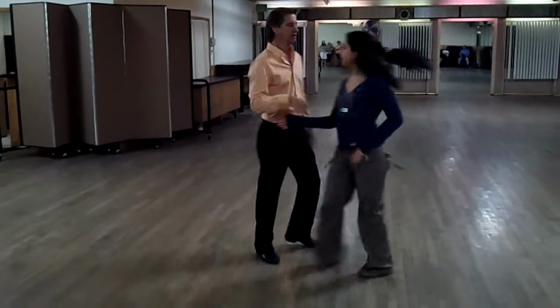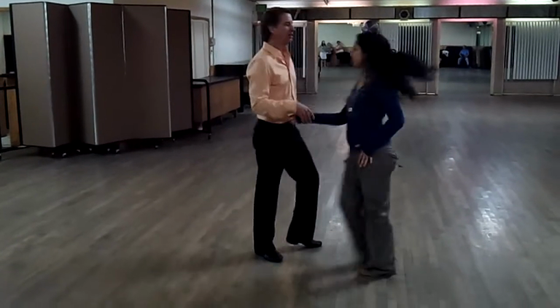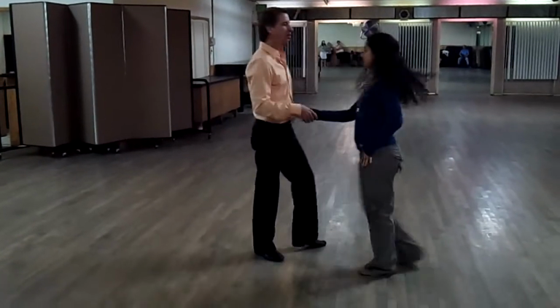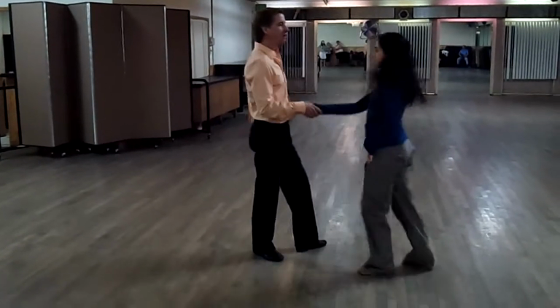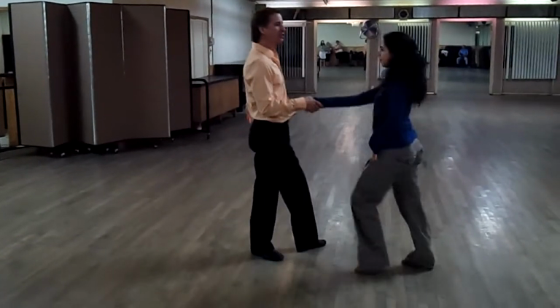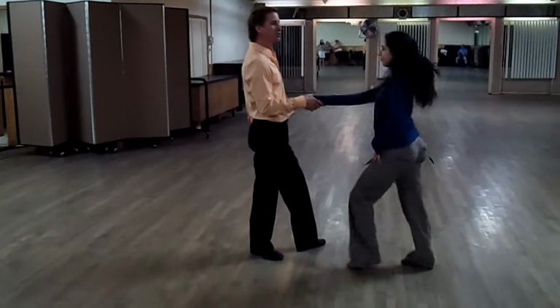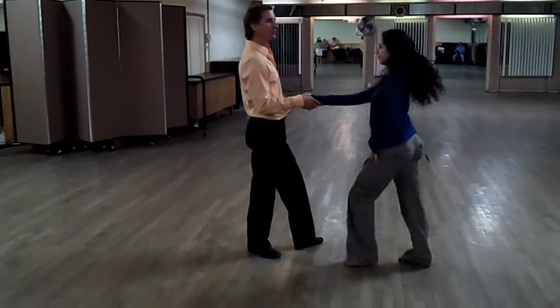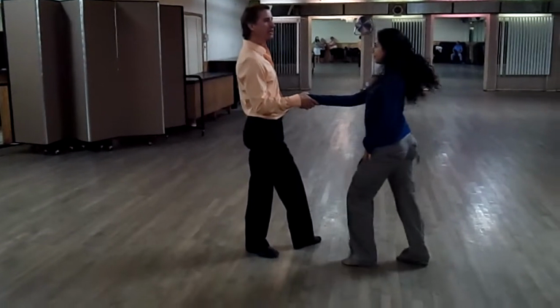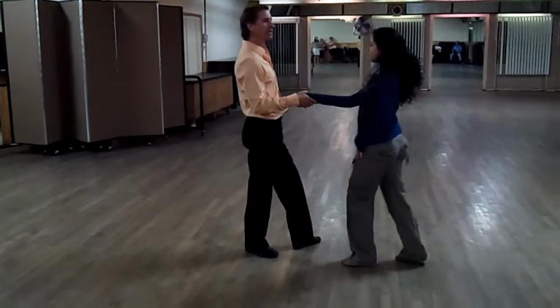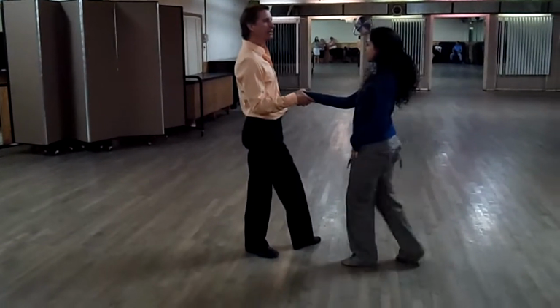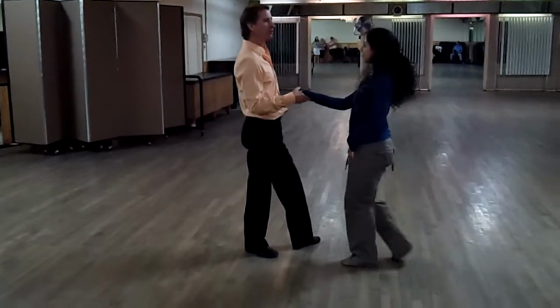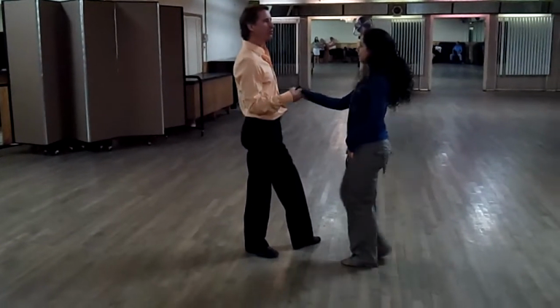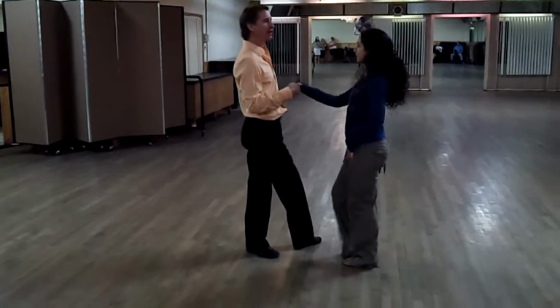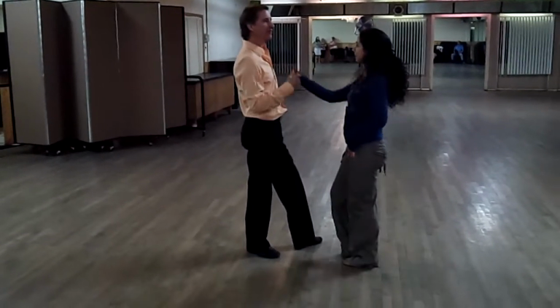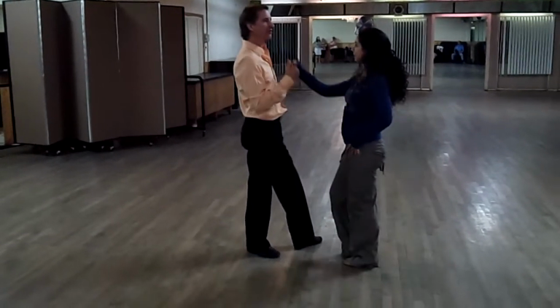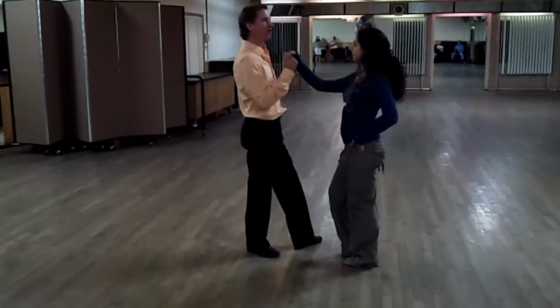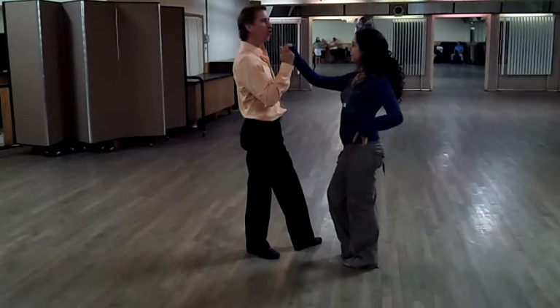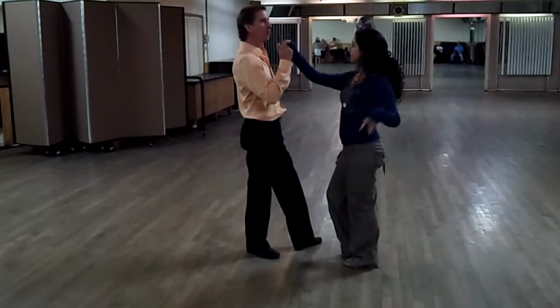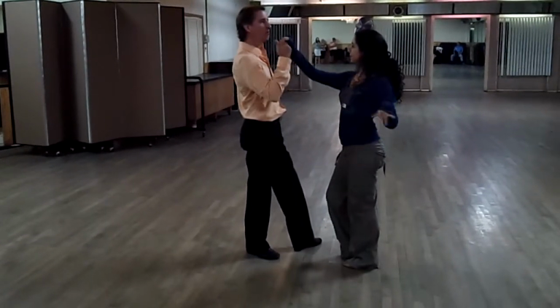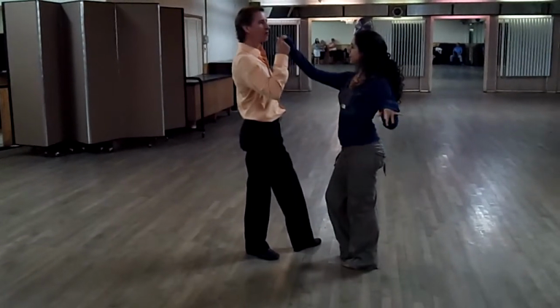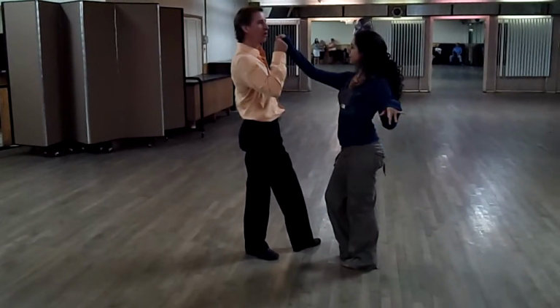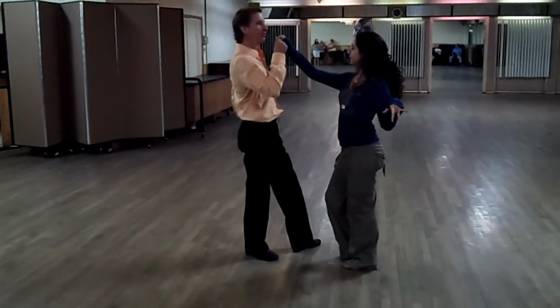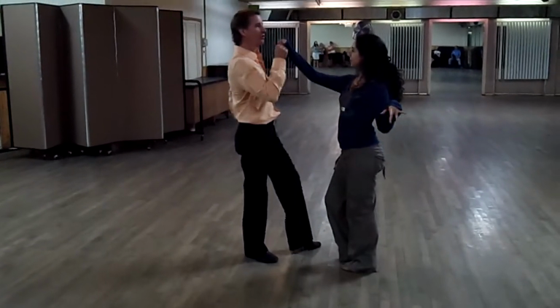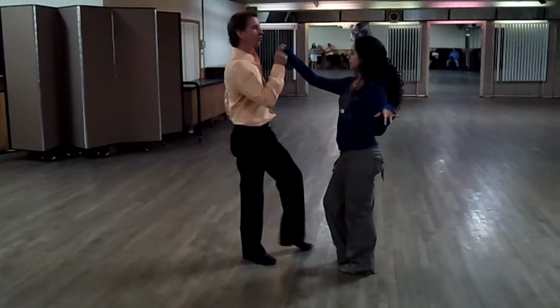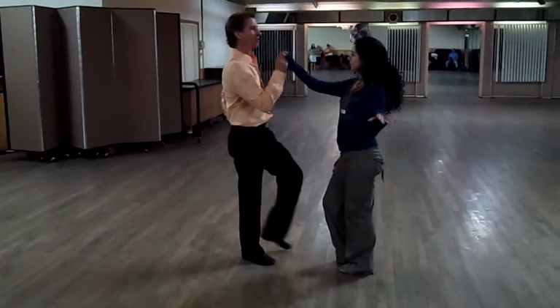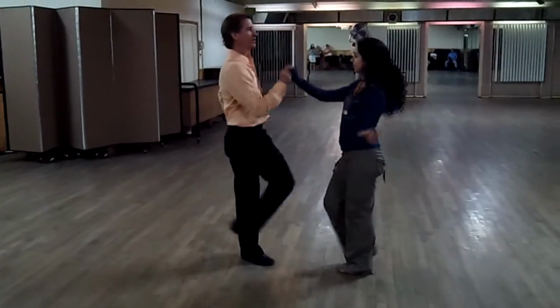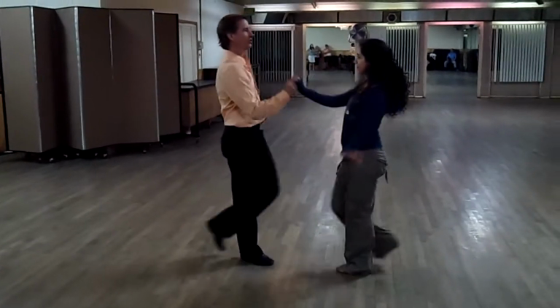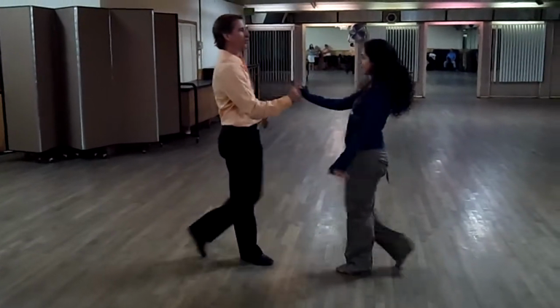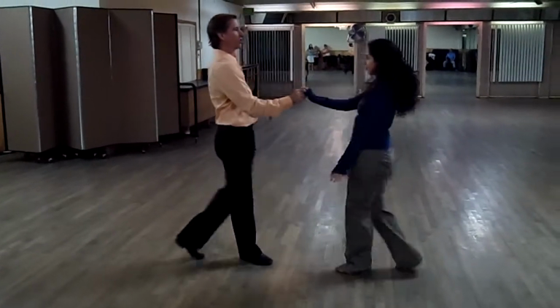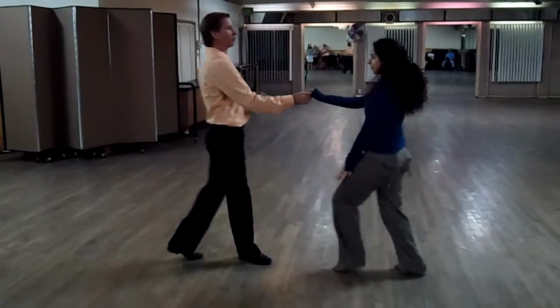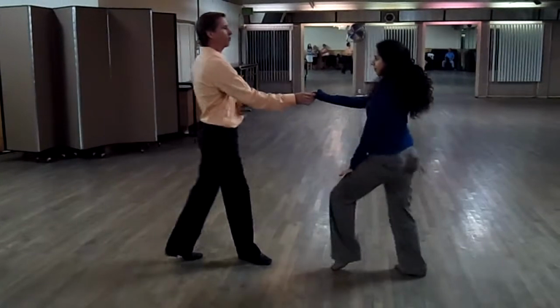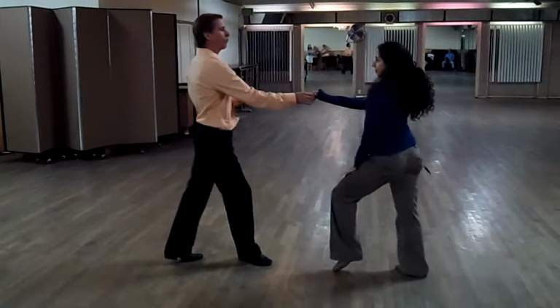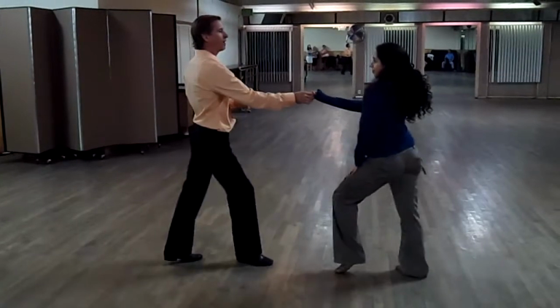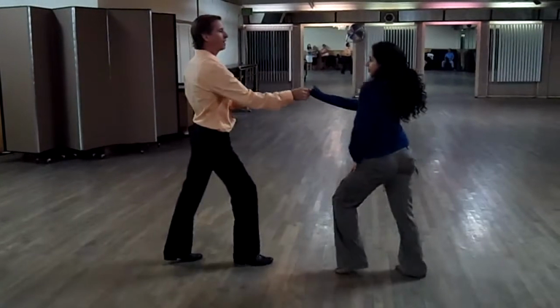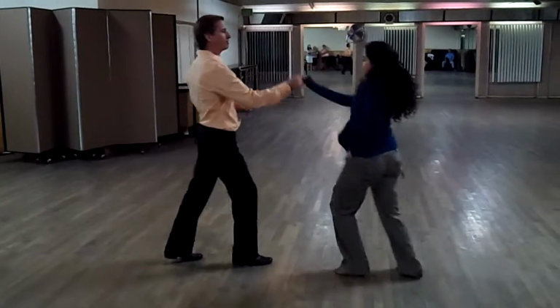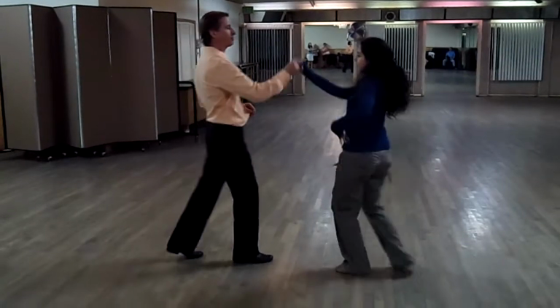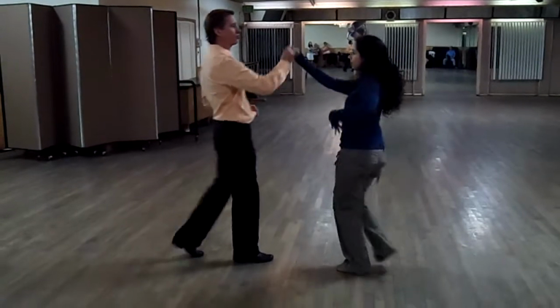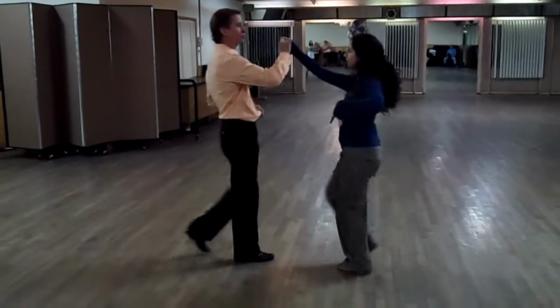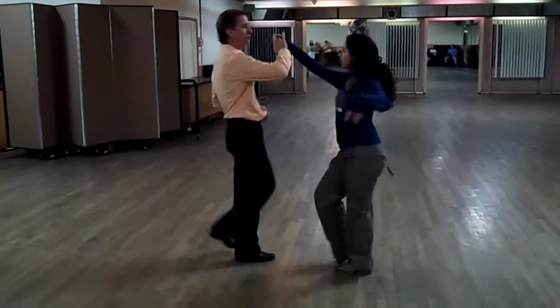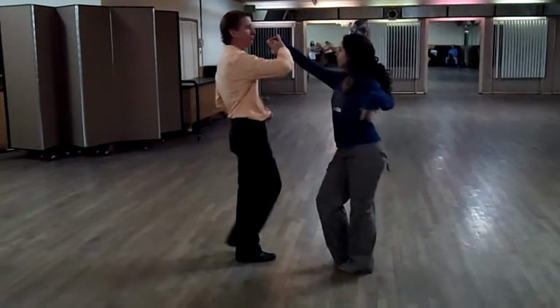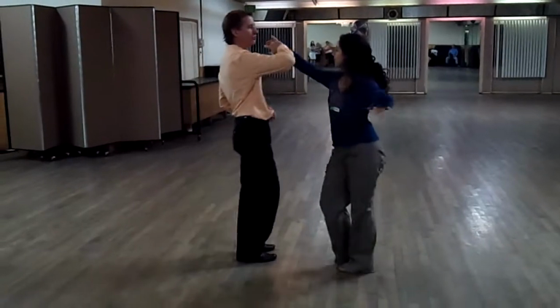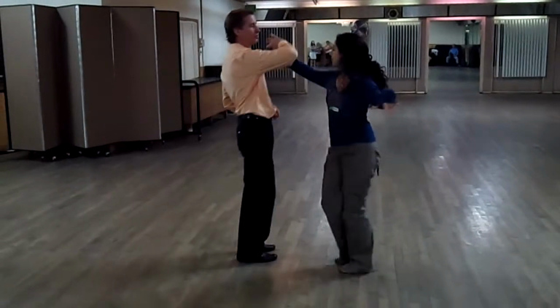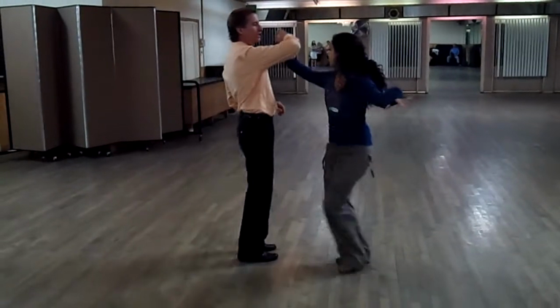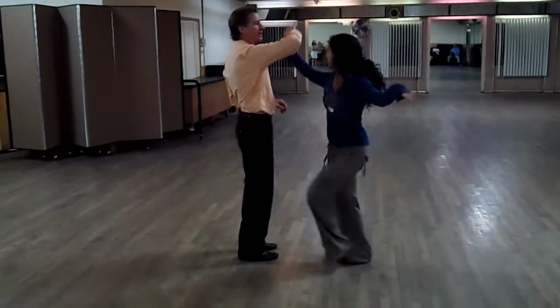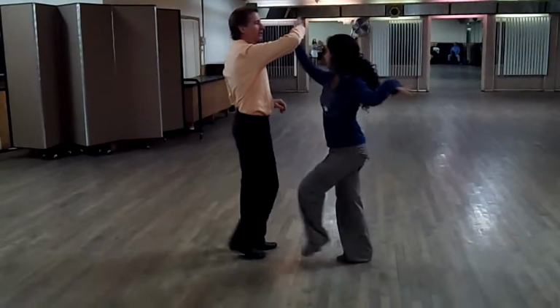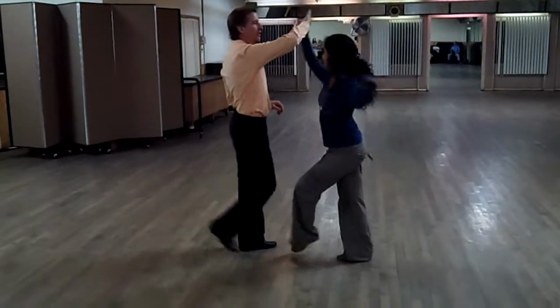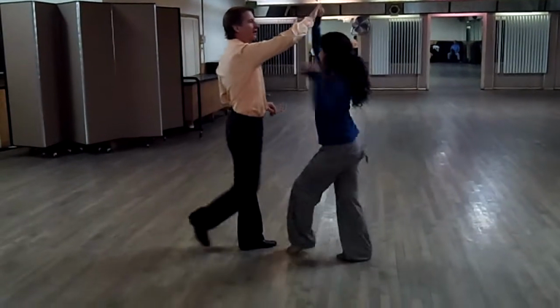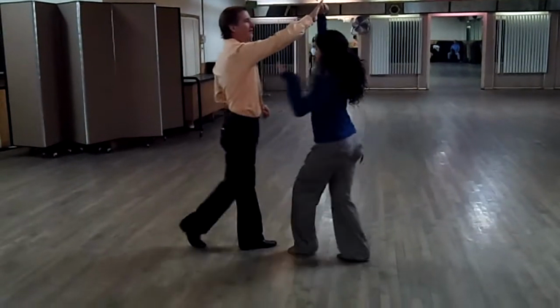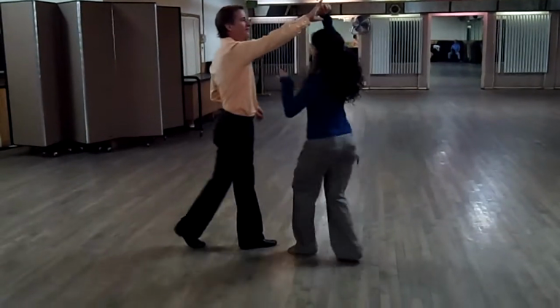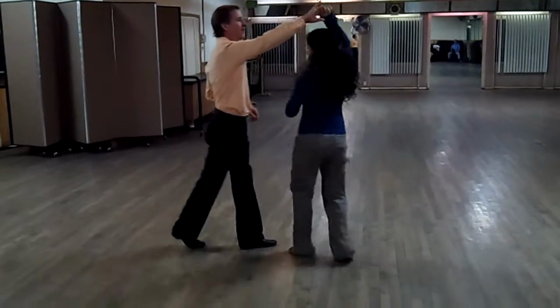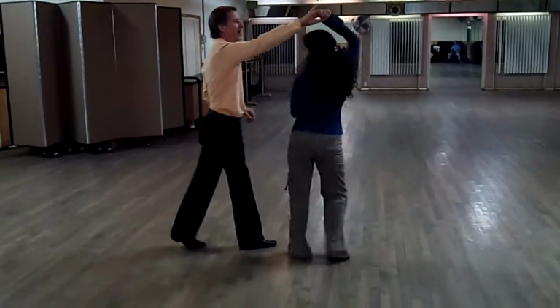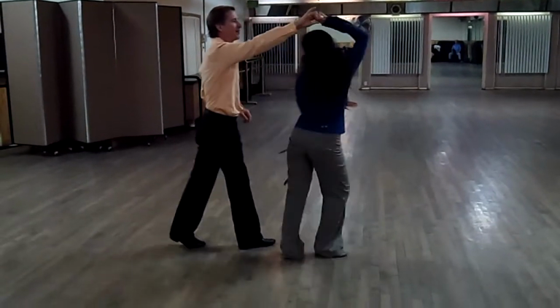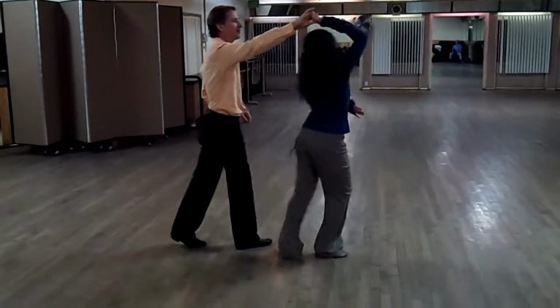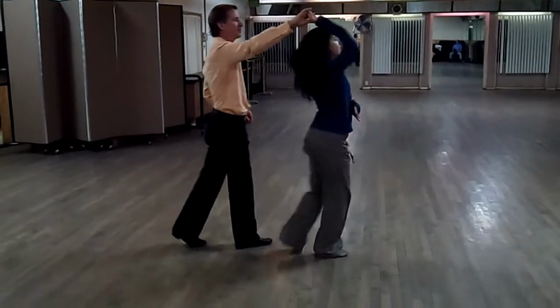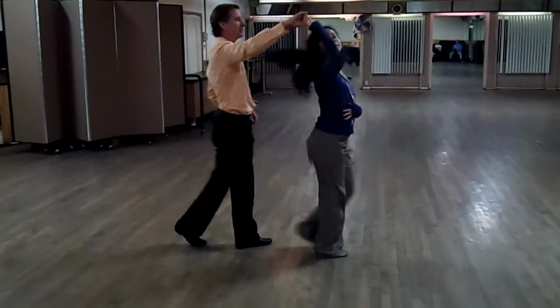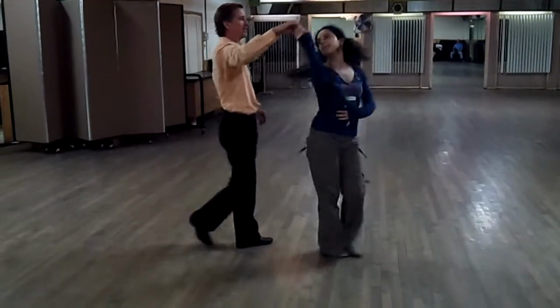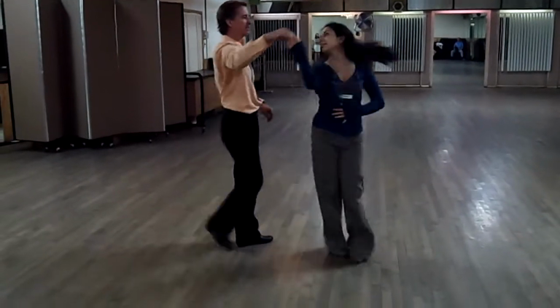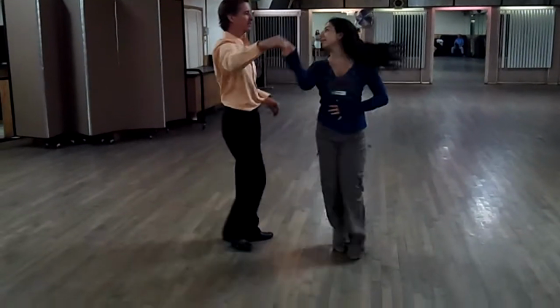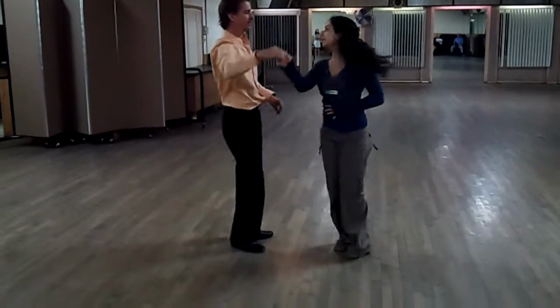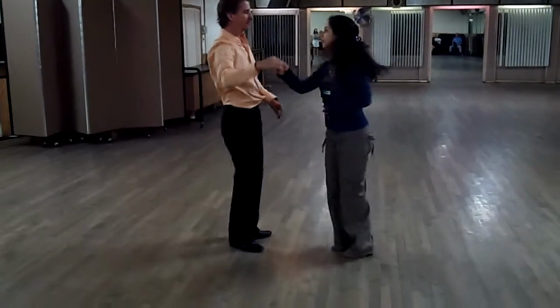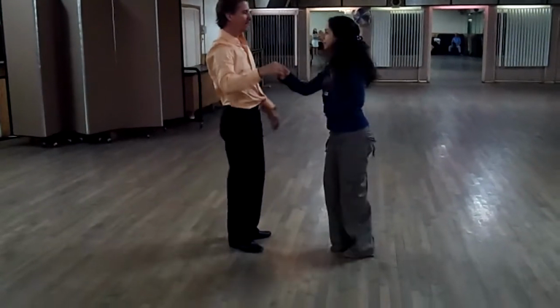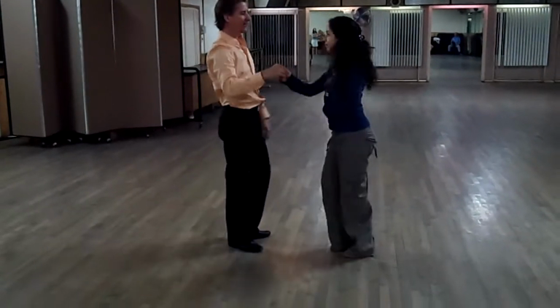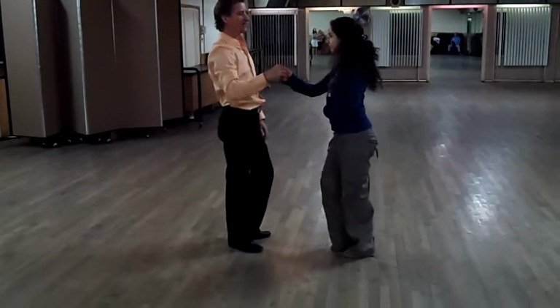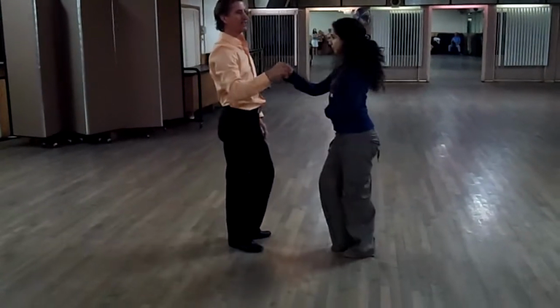Now once we're here, we're ready for an open break with the right turn. One, two, three, five, six, seven.